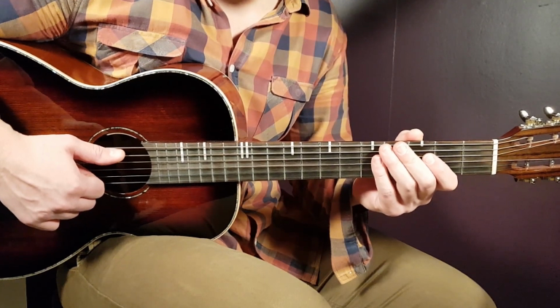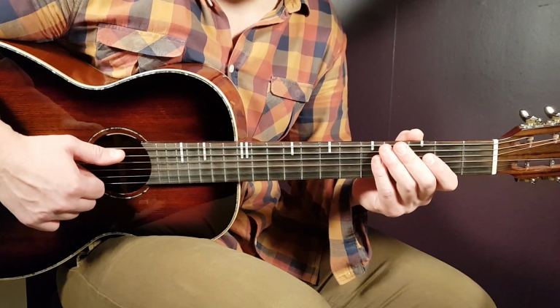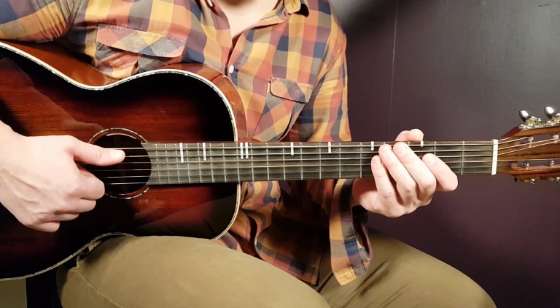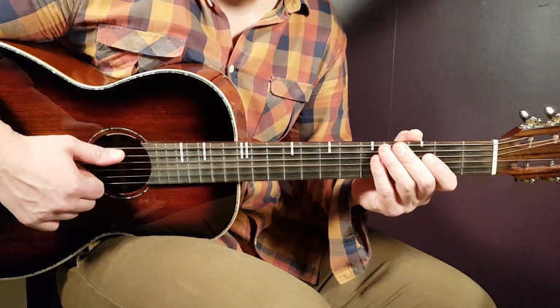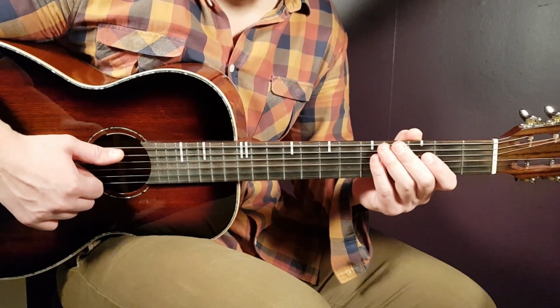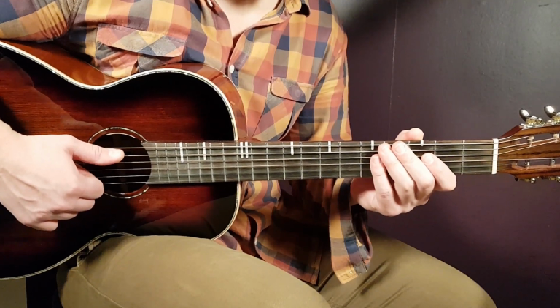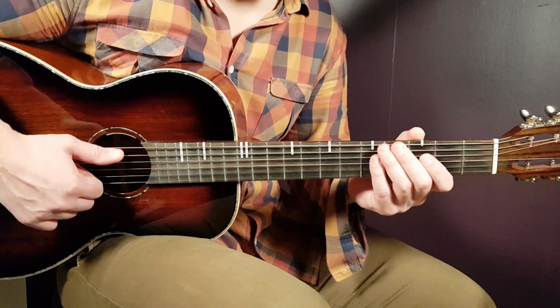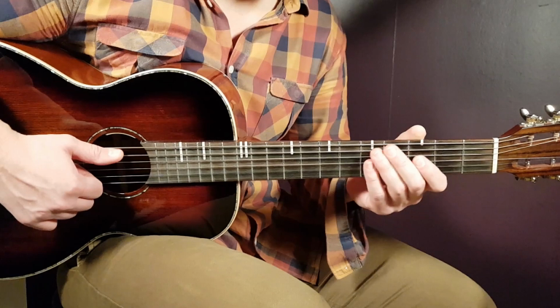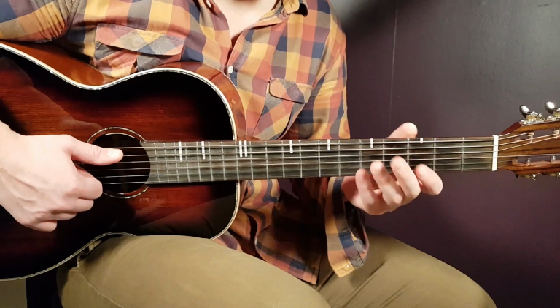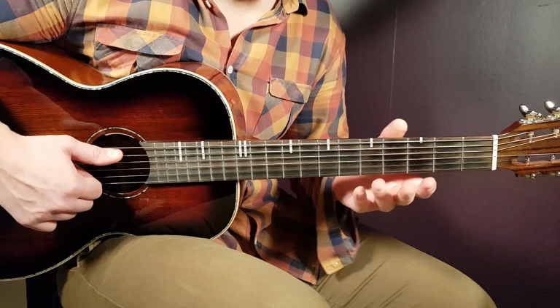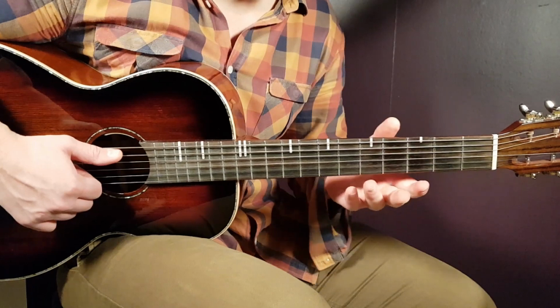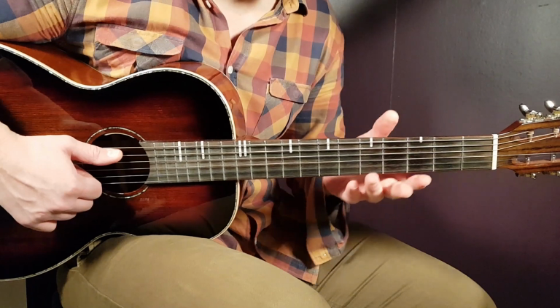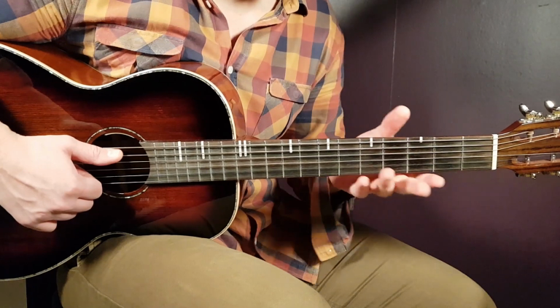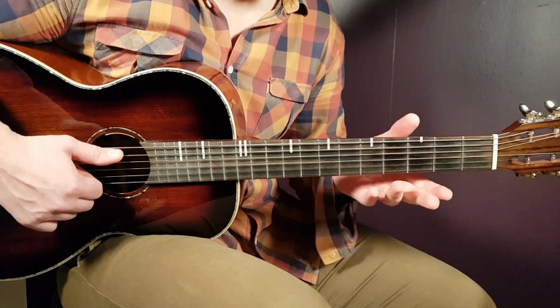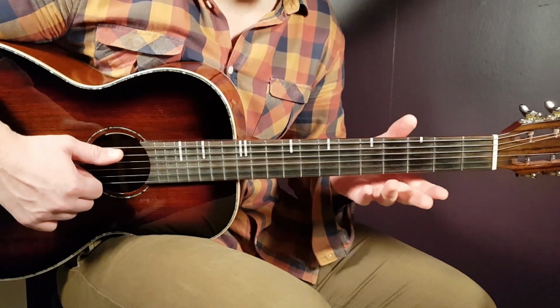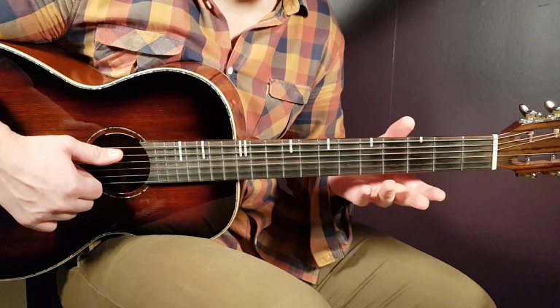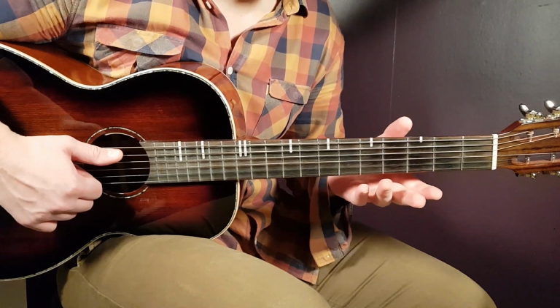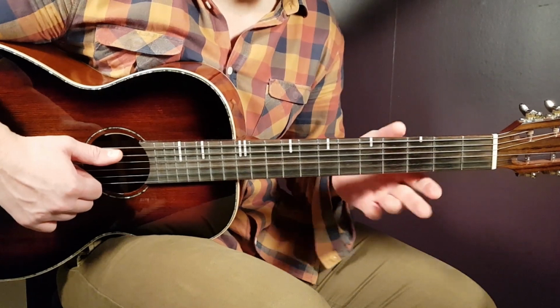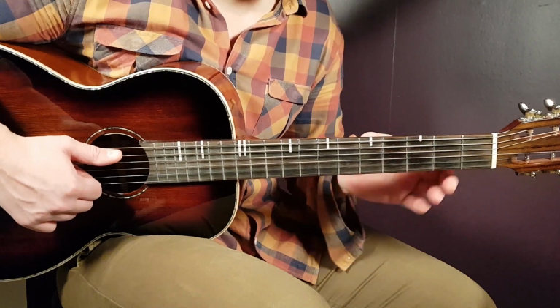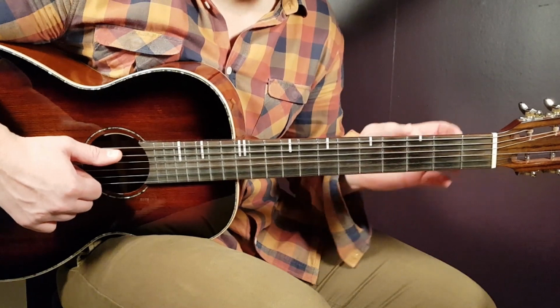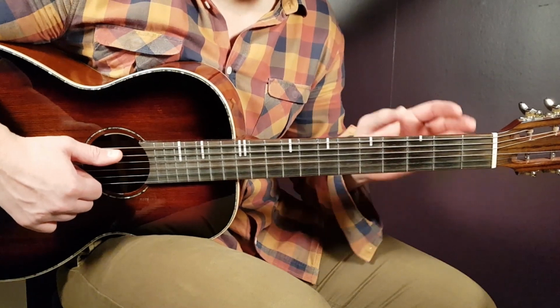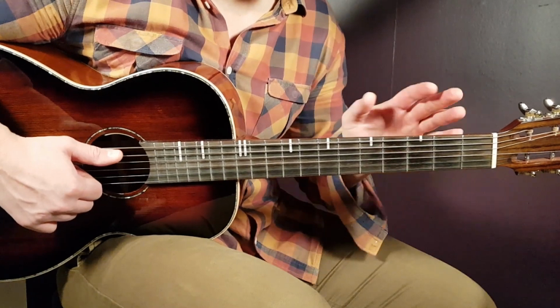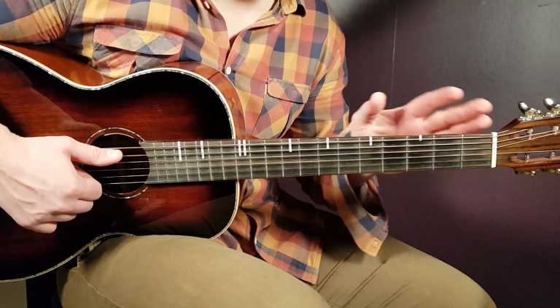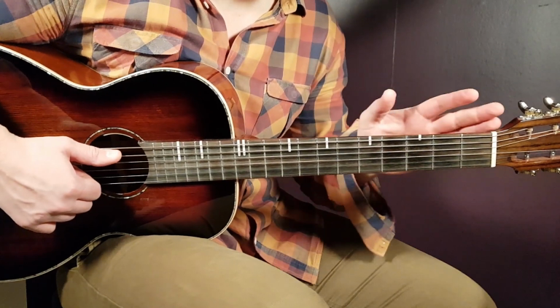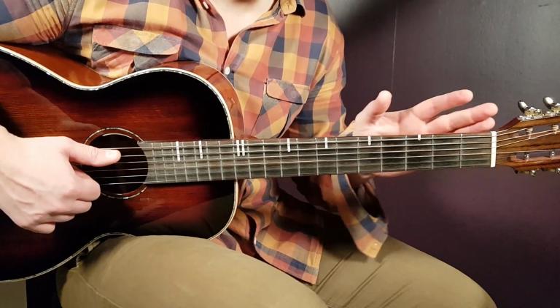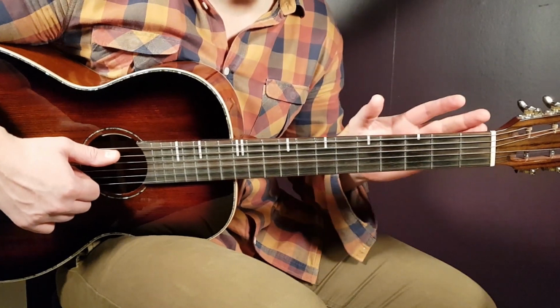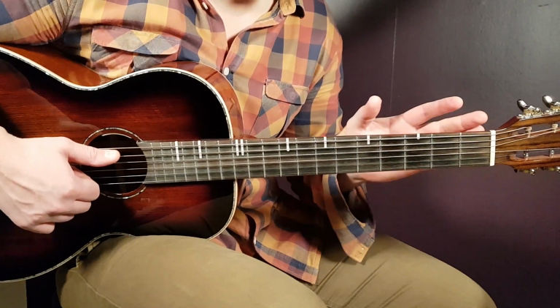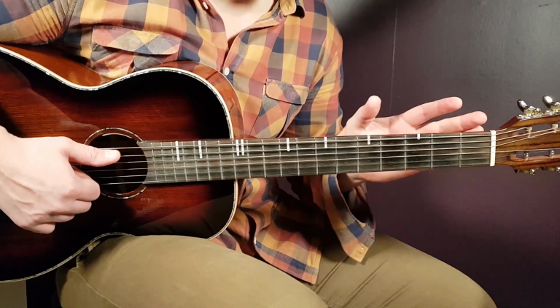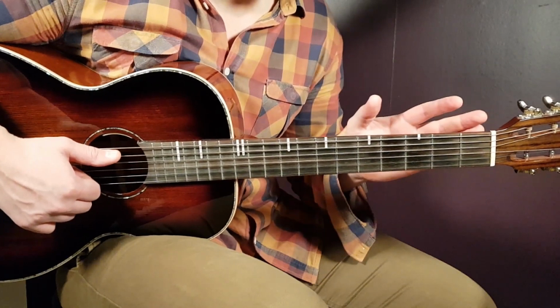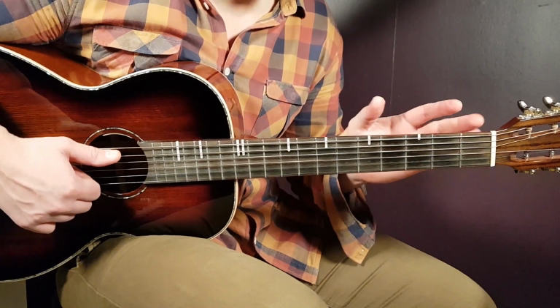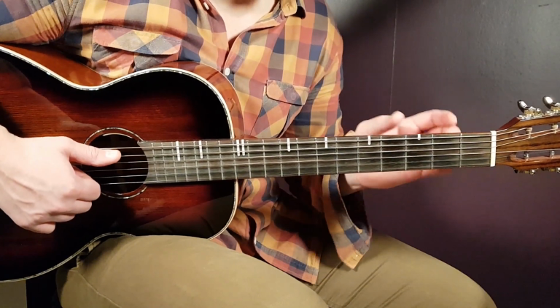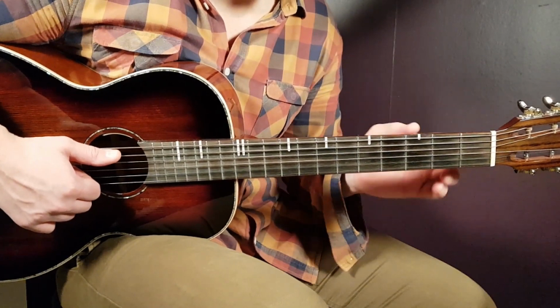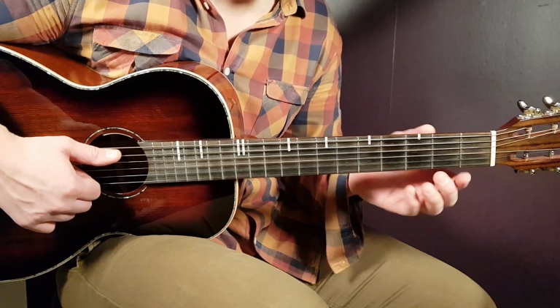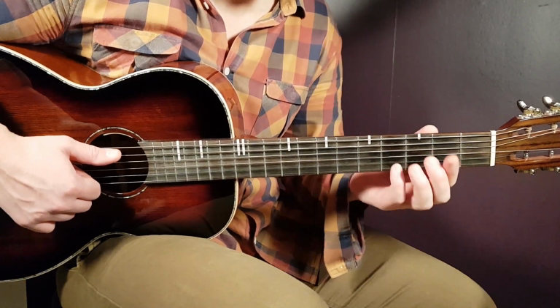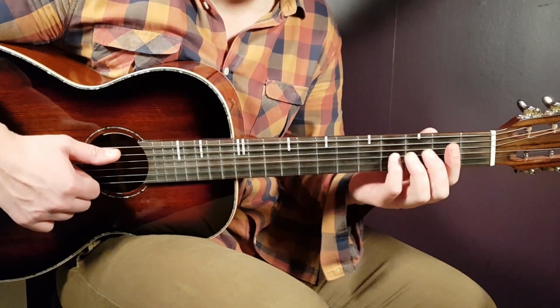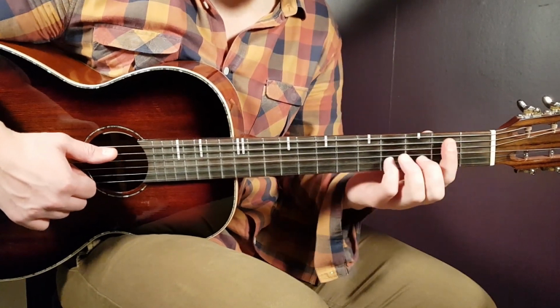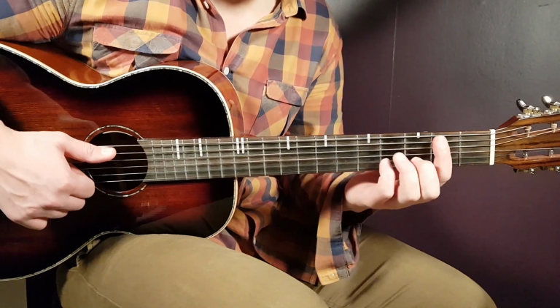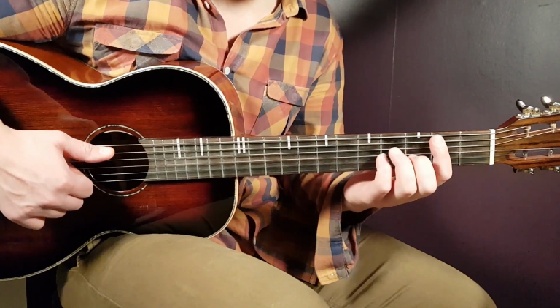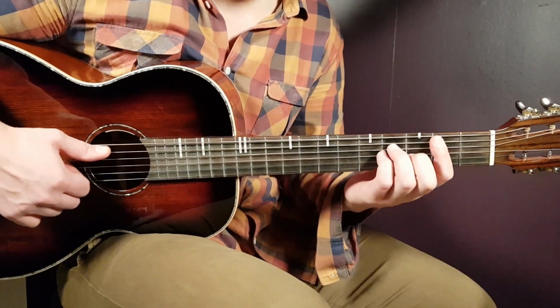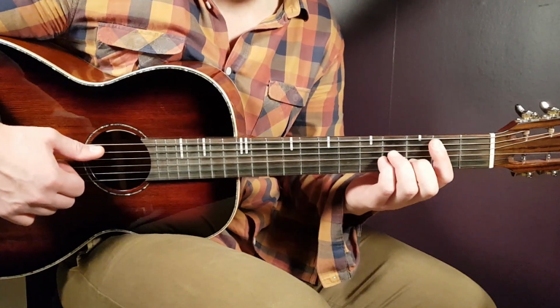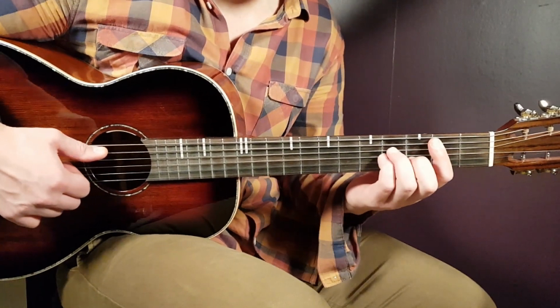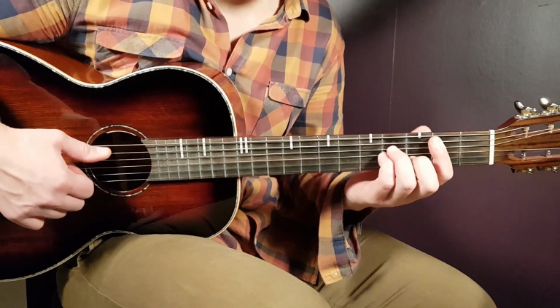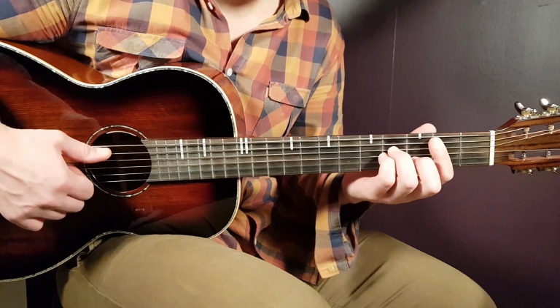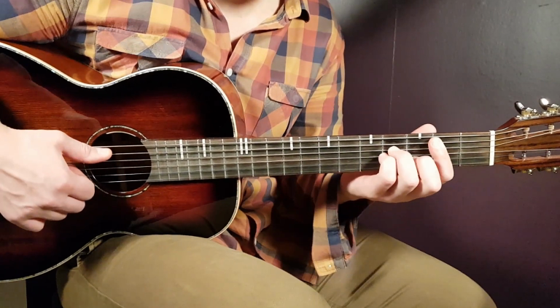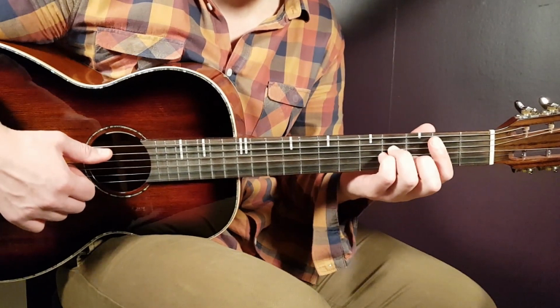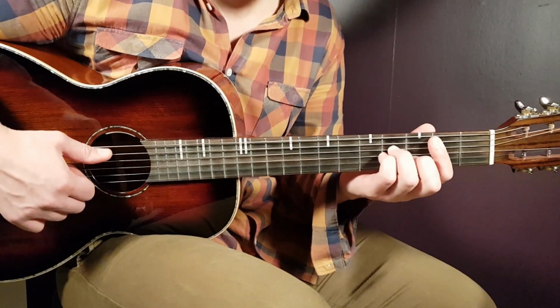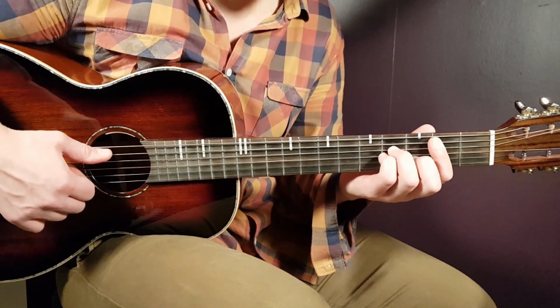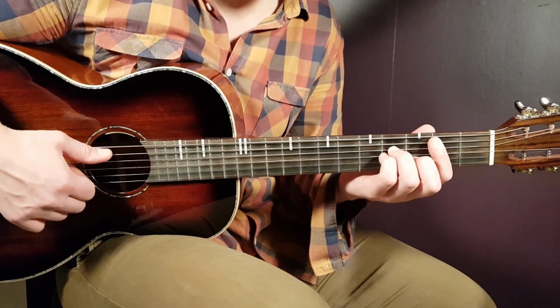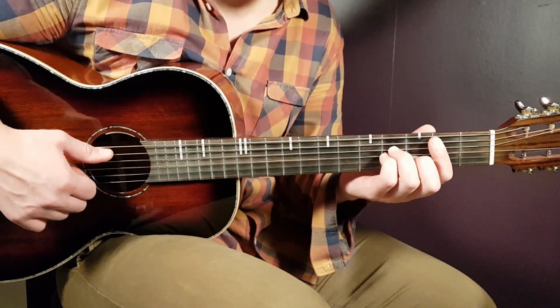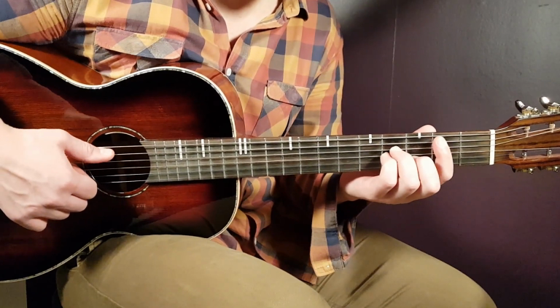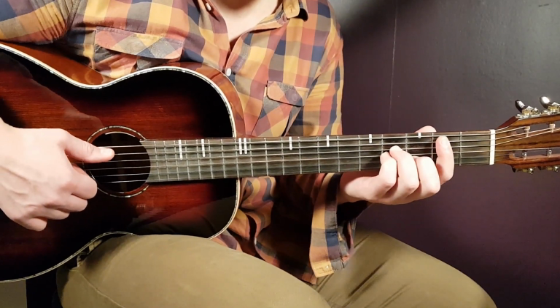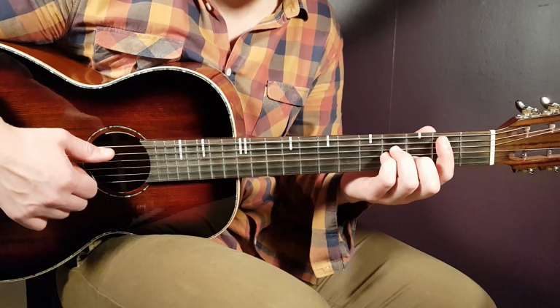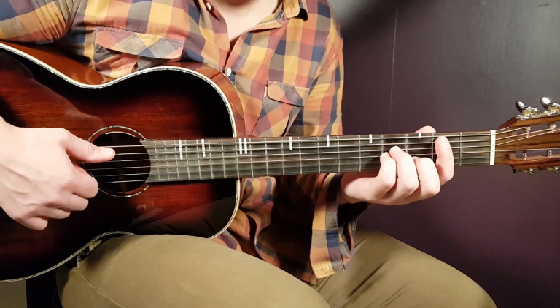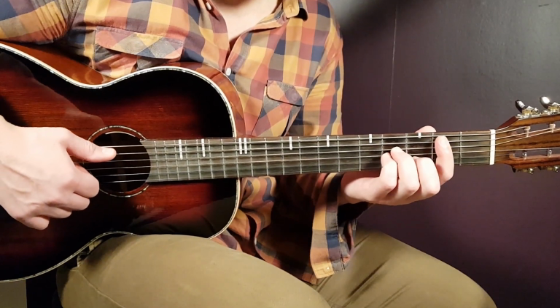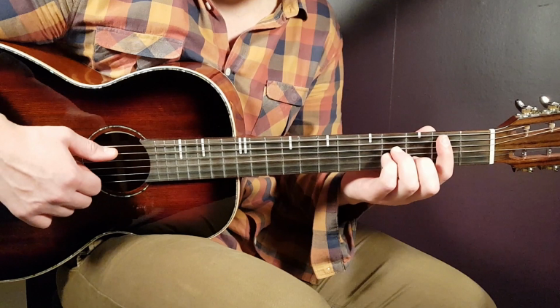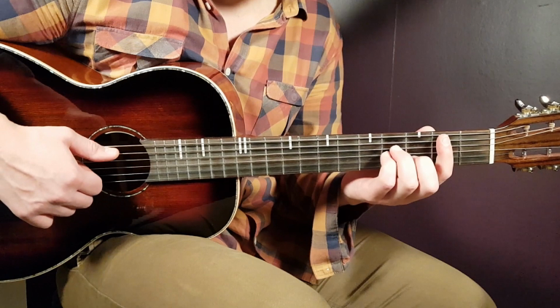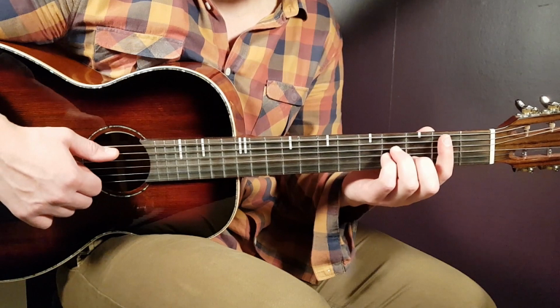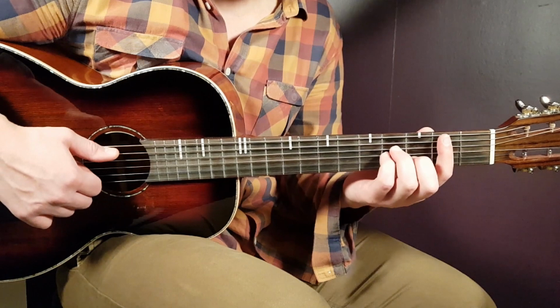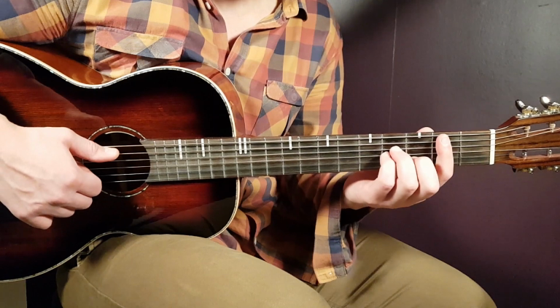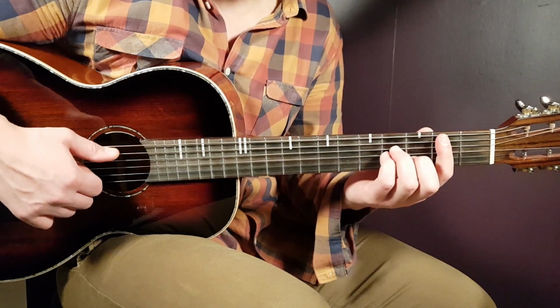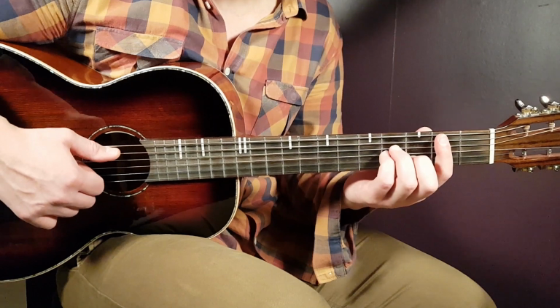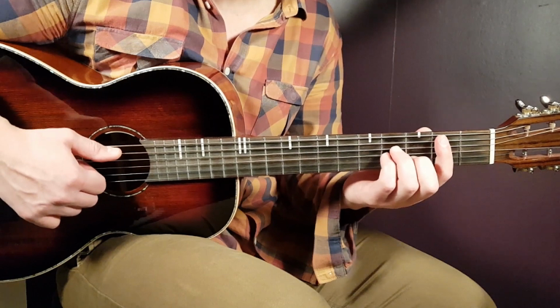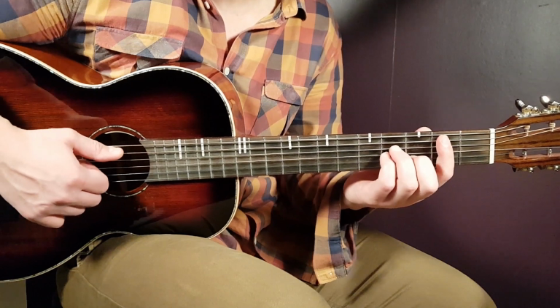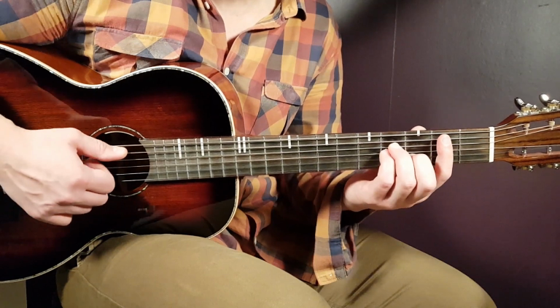Let's take a look at this one with the chords. No need for any tape on this one. We have the four chords: B minor, A, E minor, and F sharp.